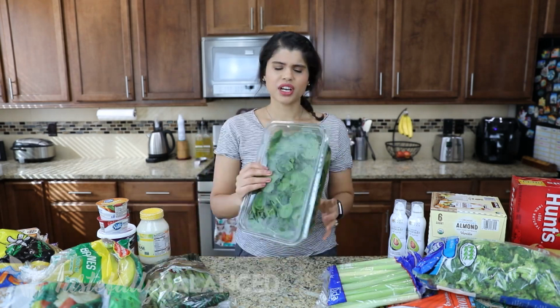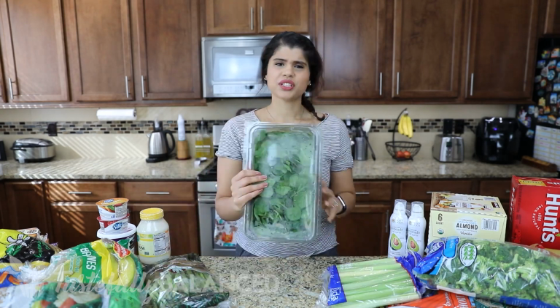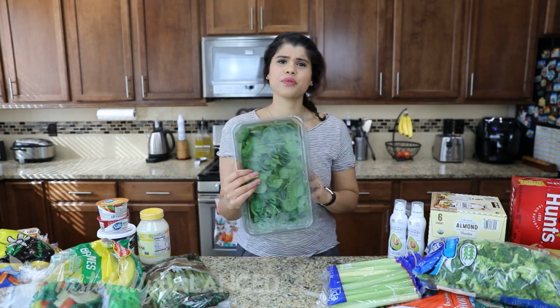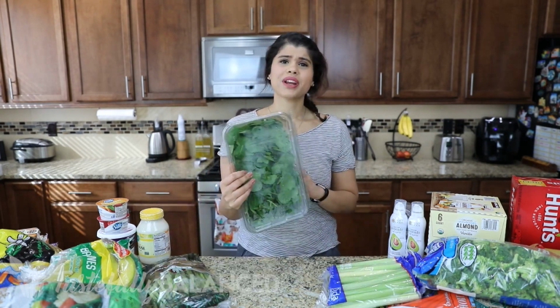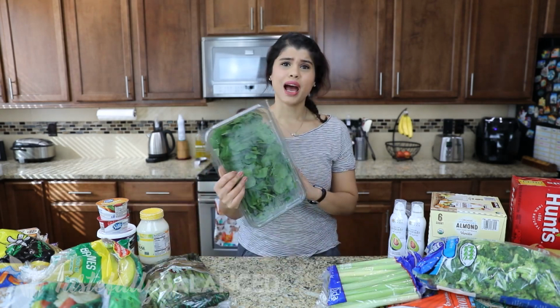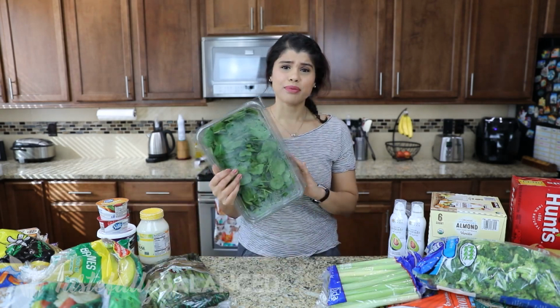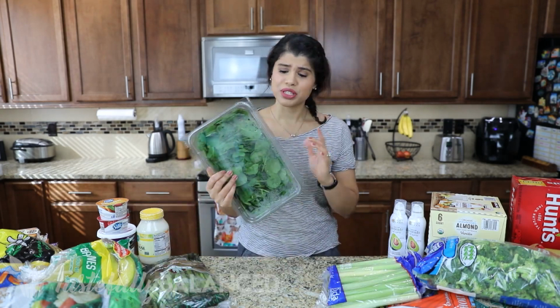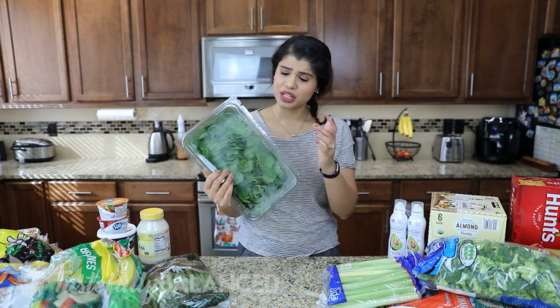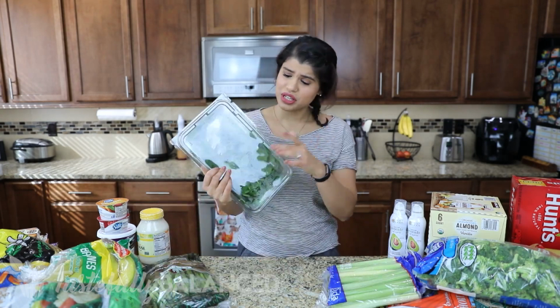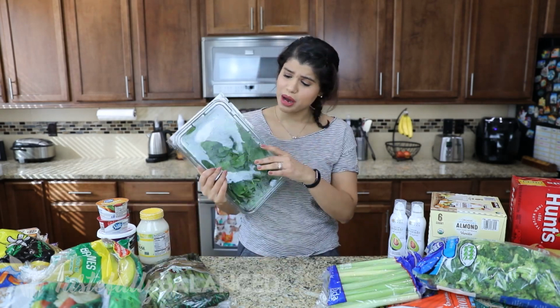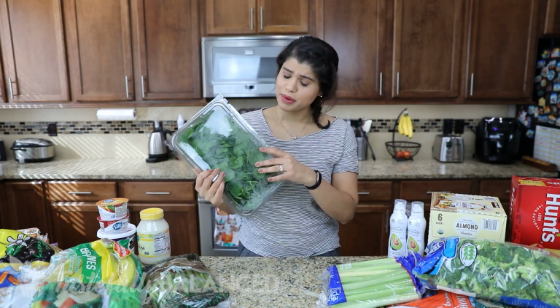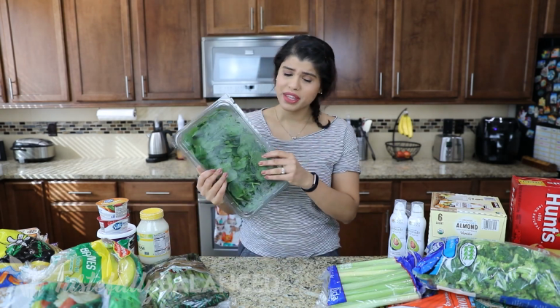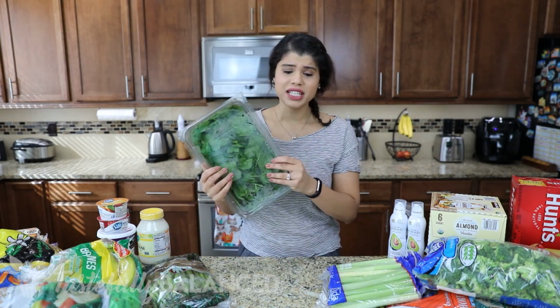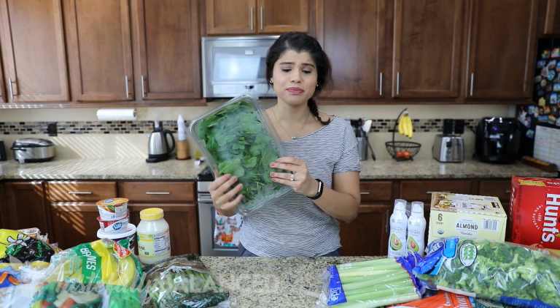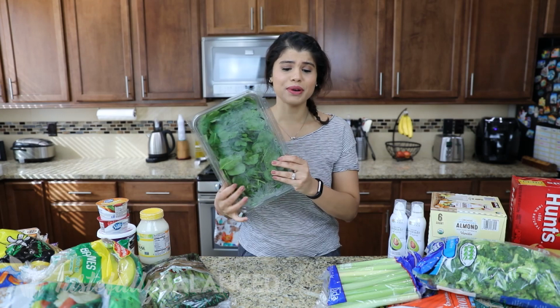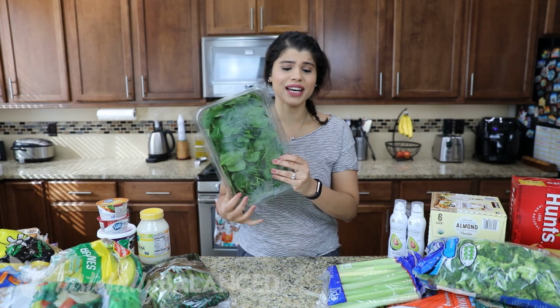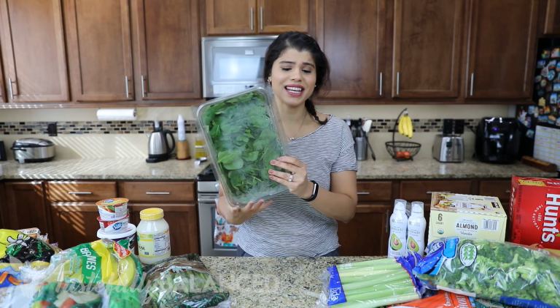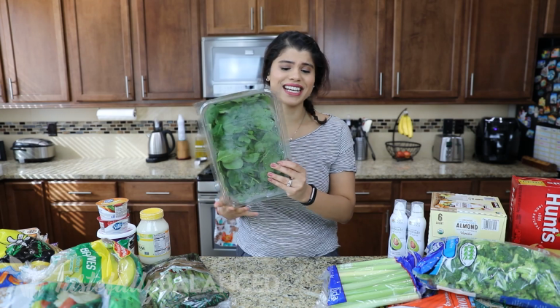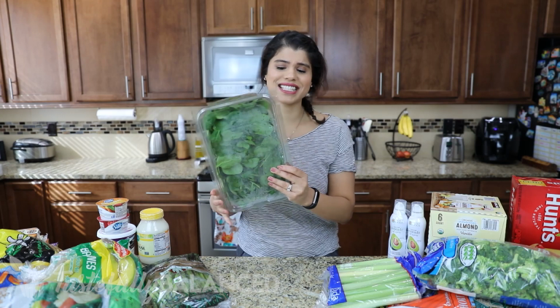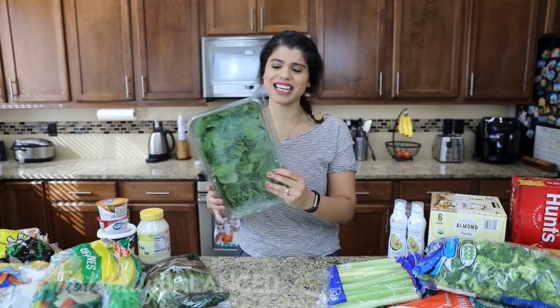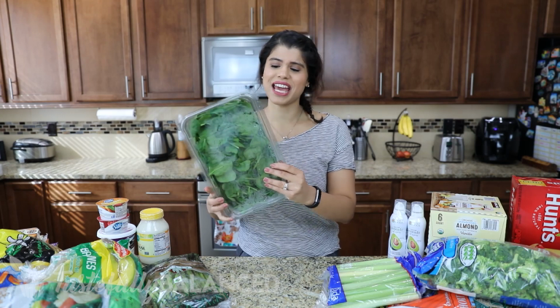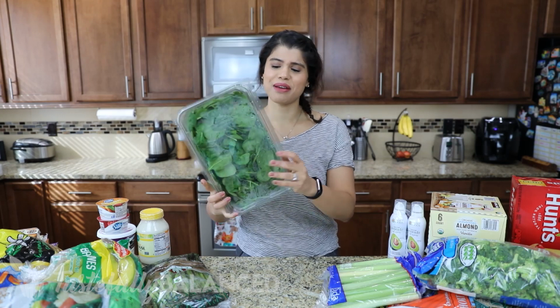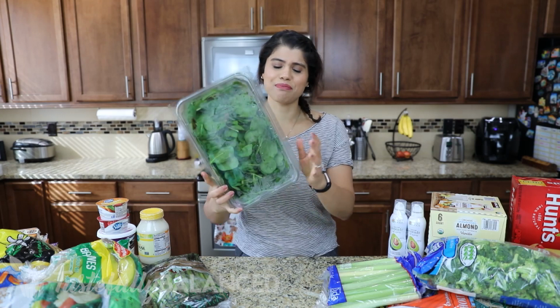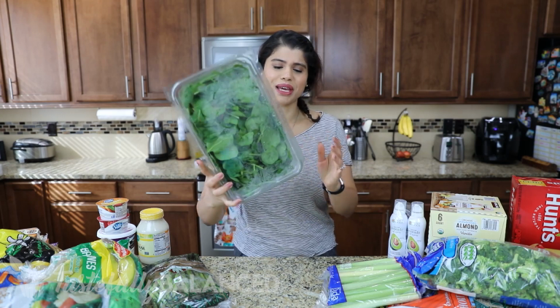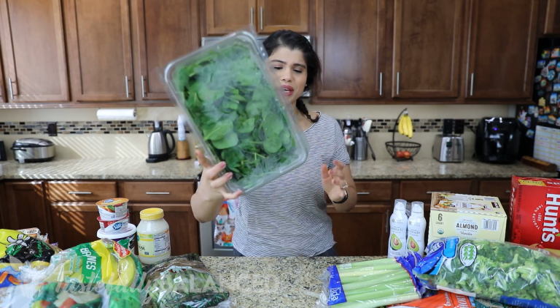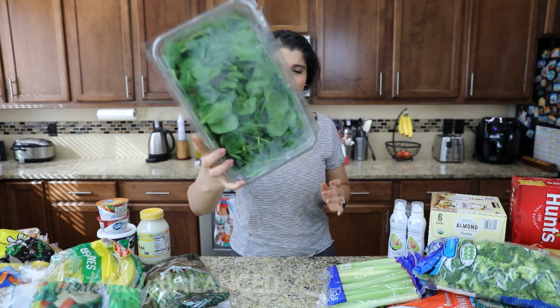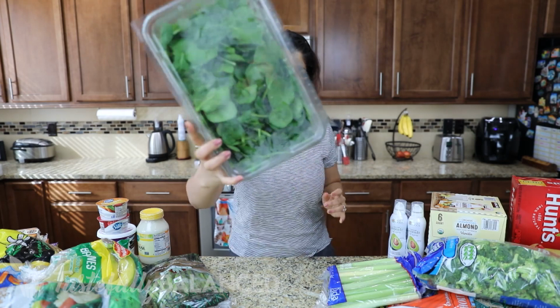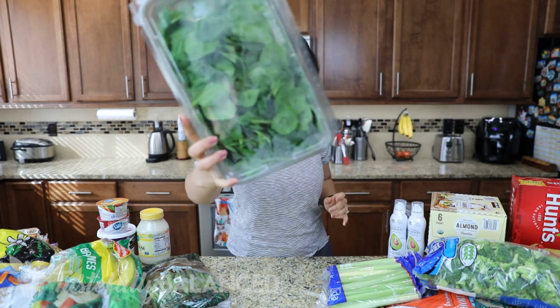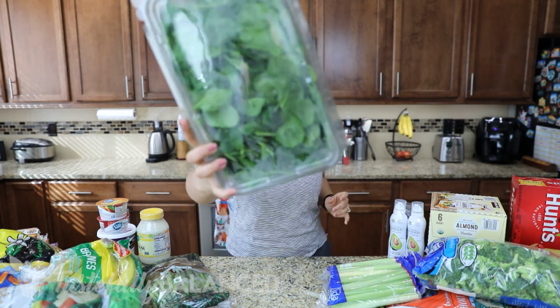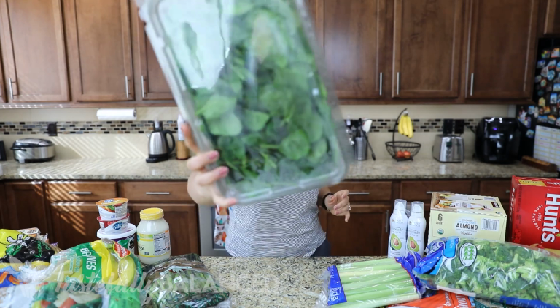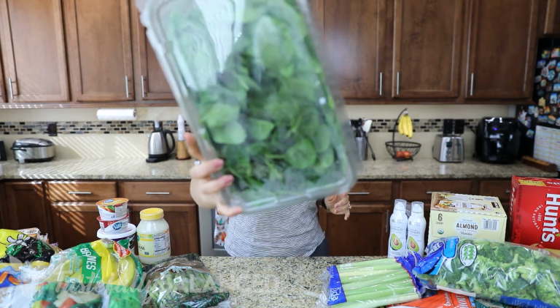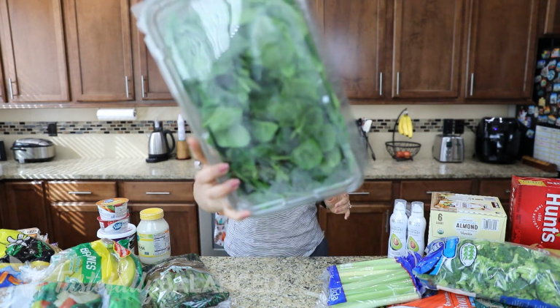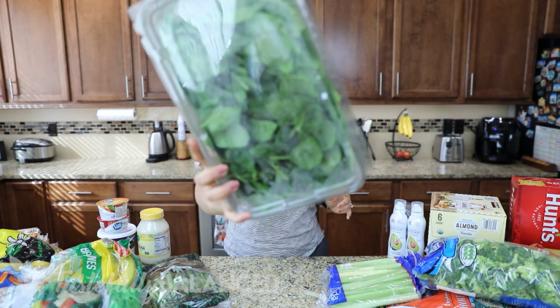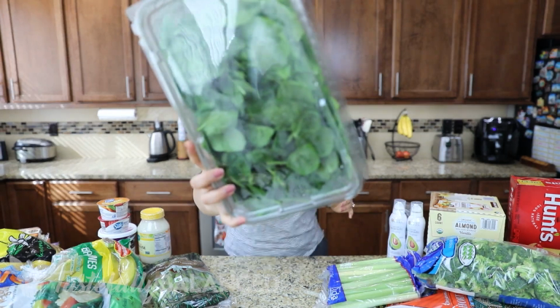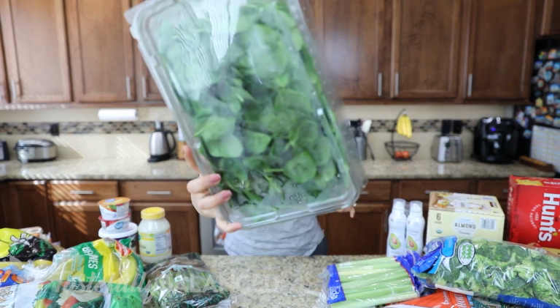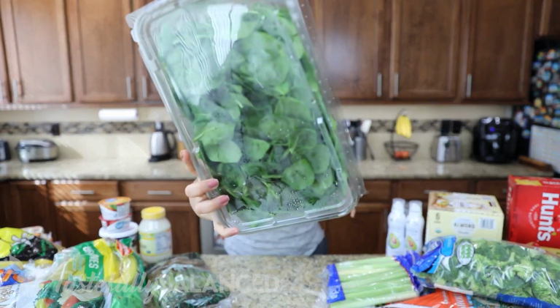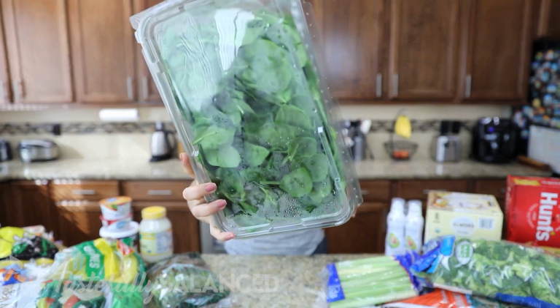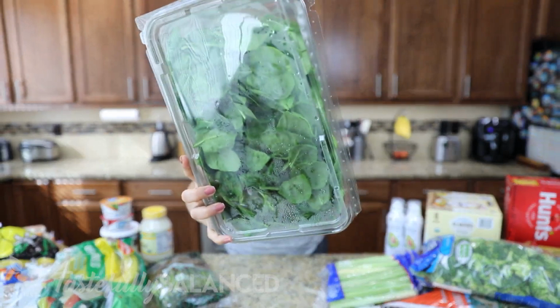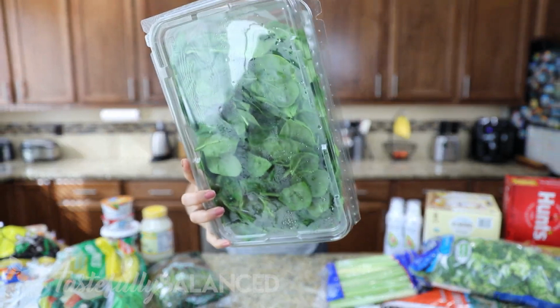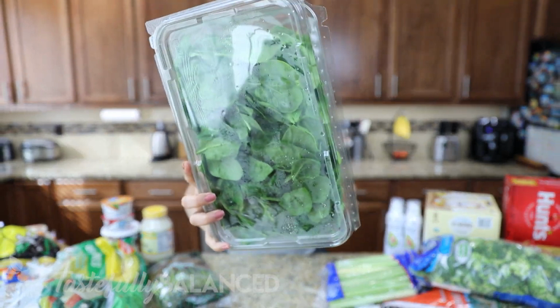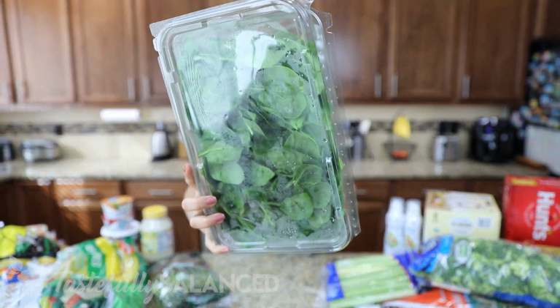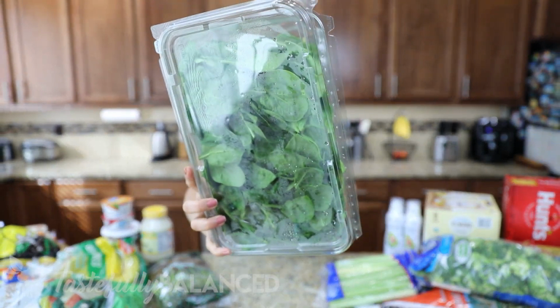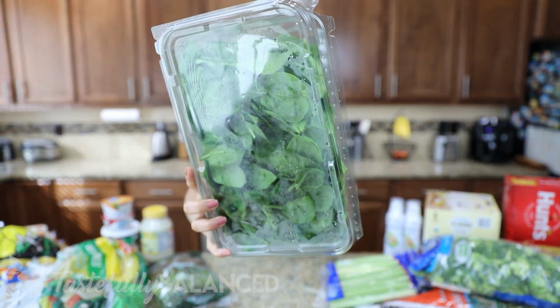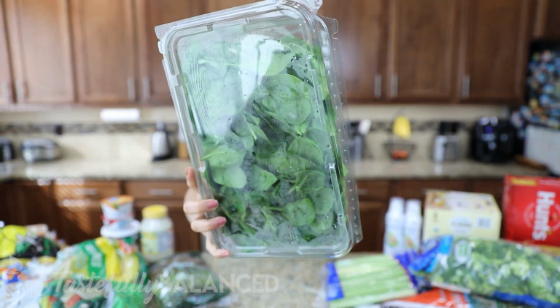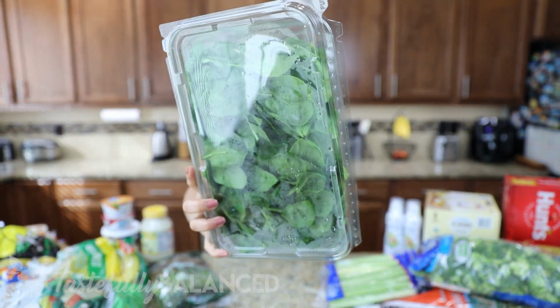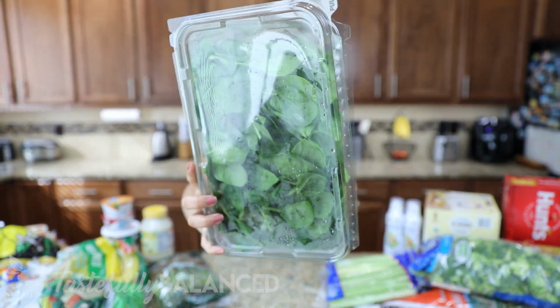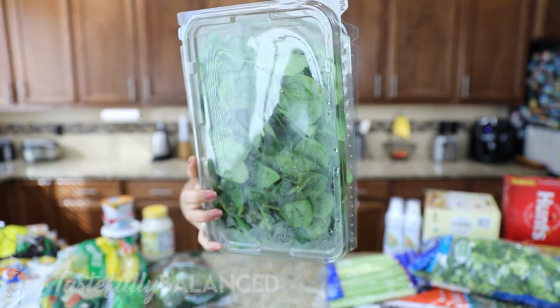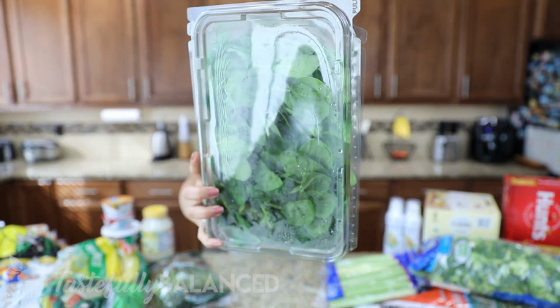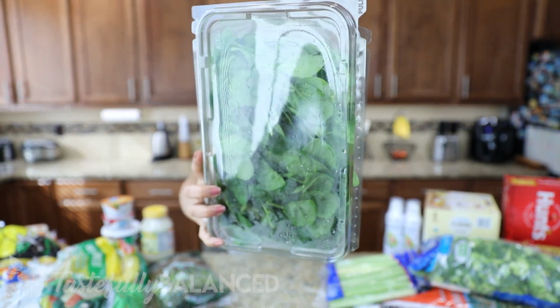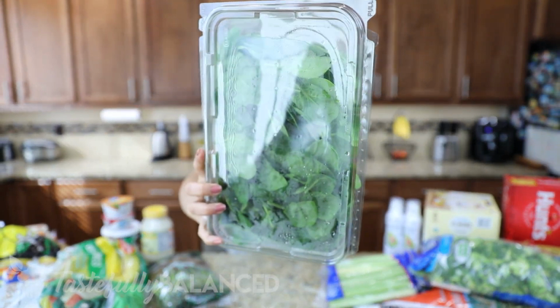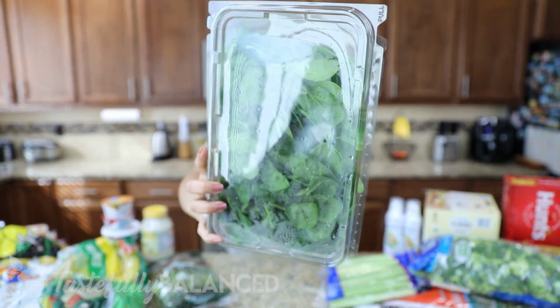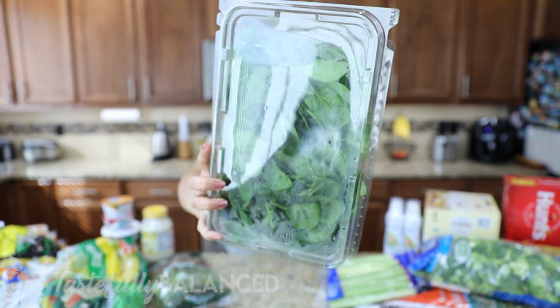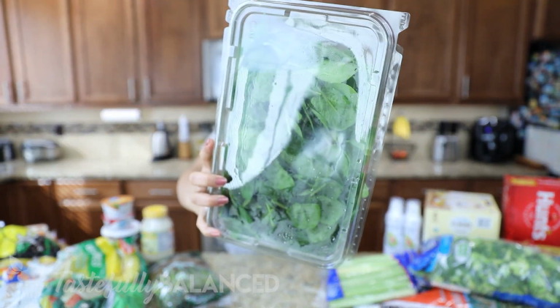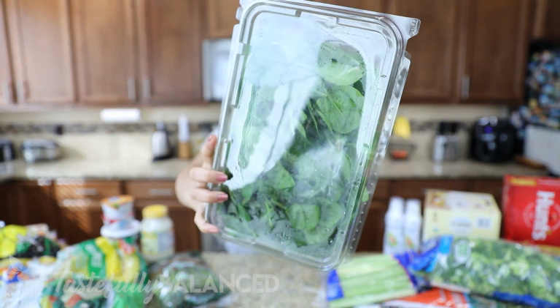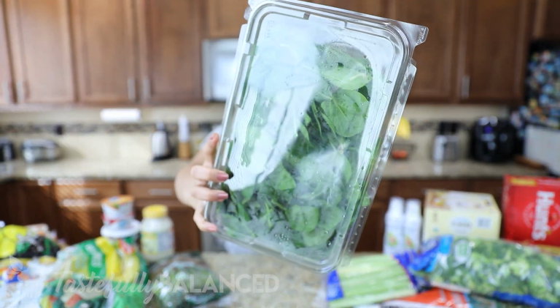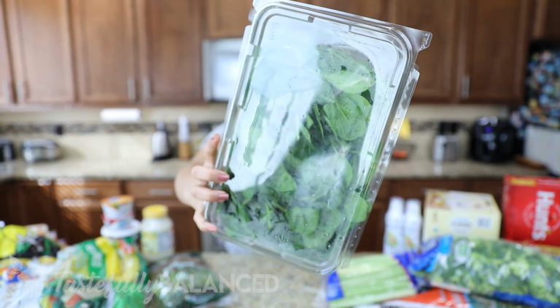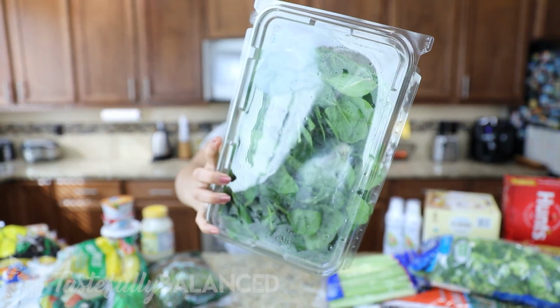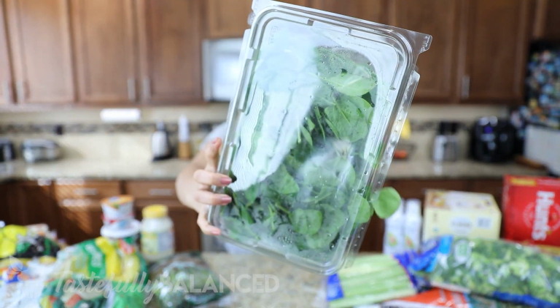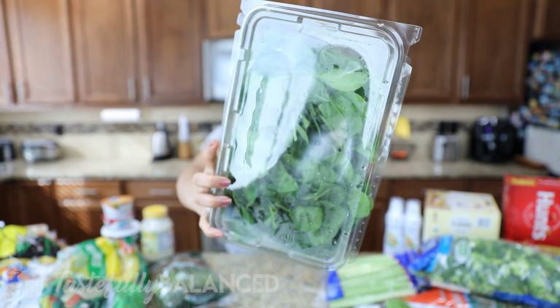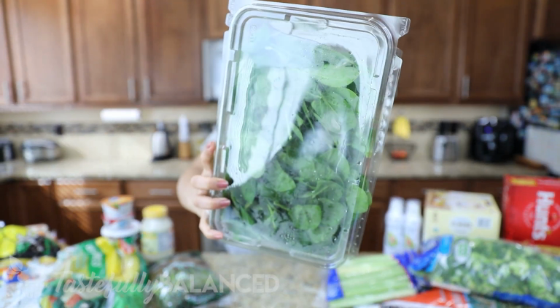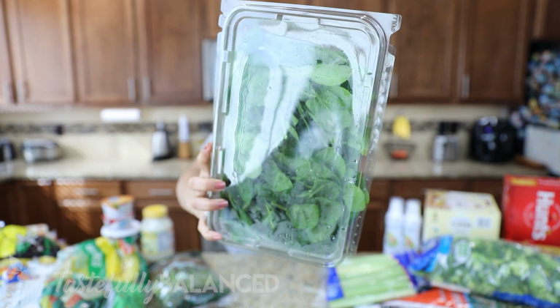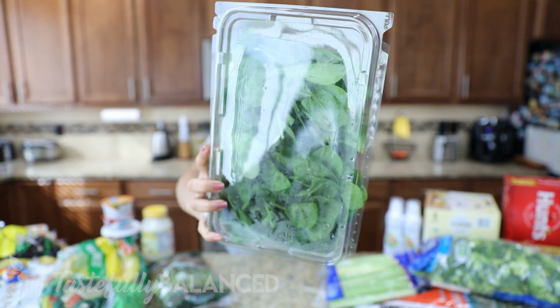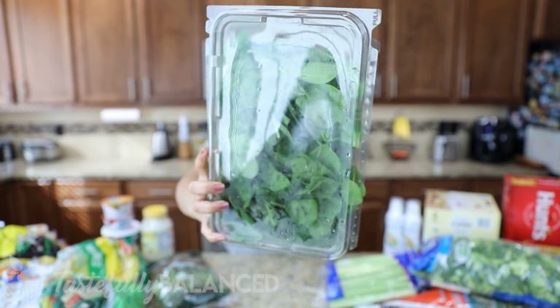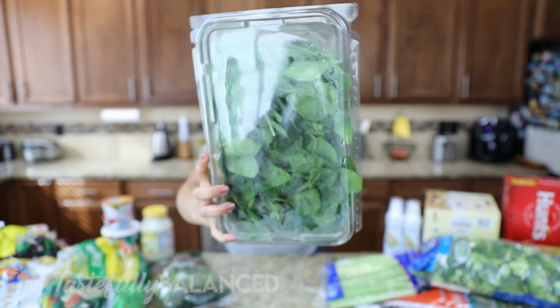I also got a big box of spinach. Spinach is something we go through very, very fast.